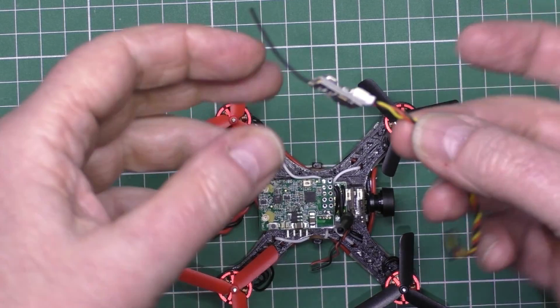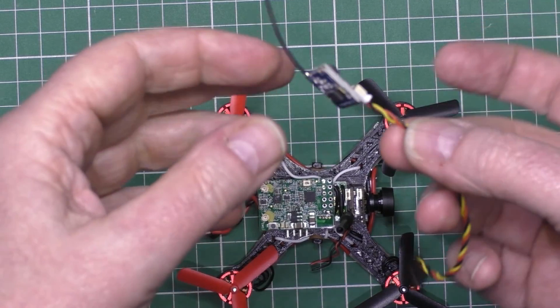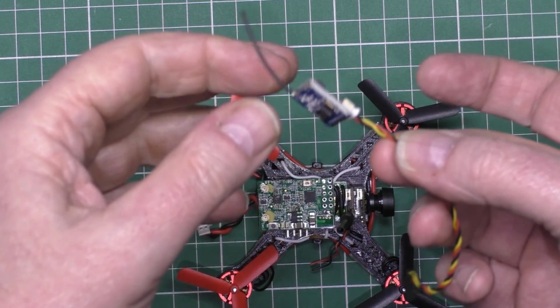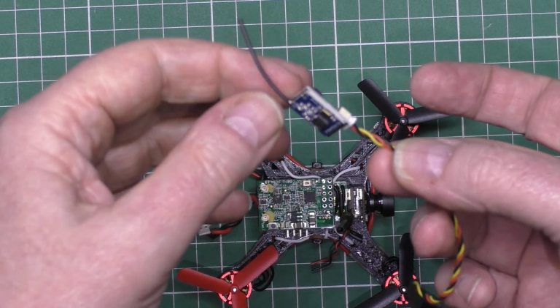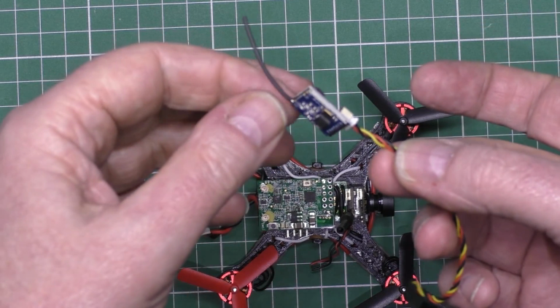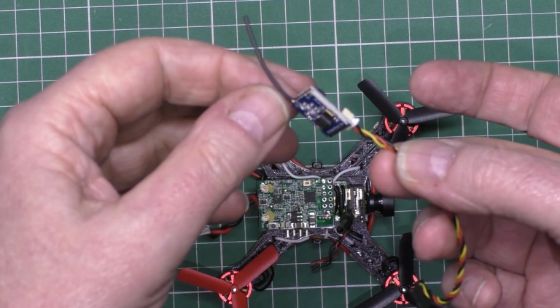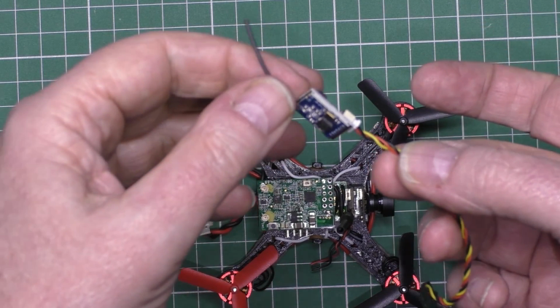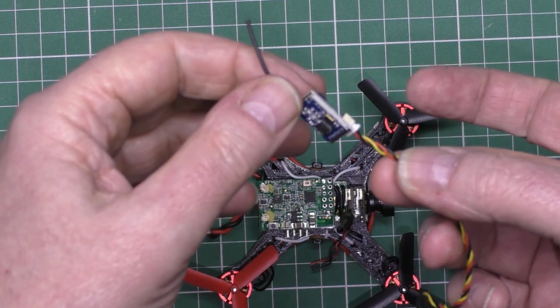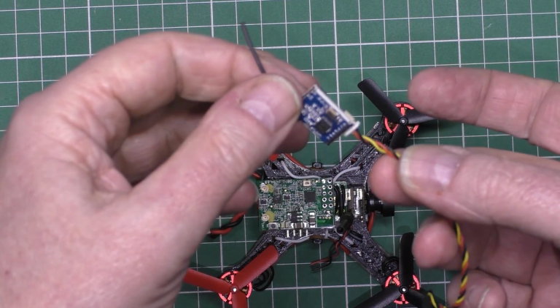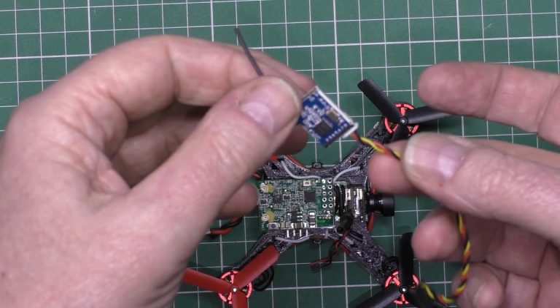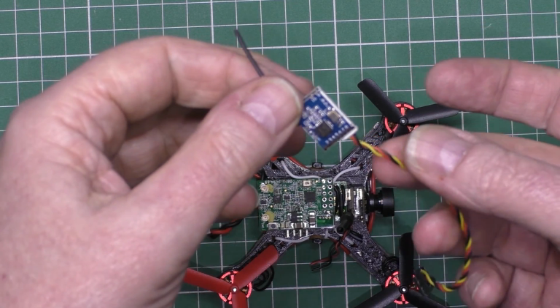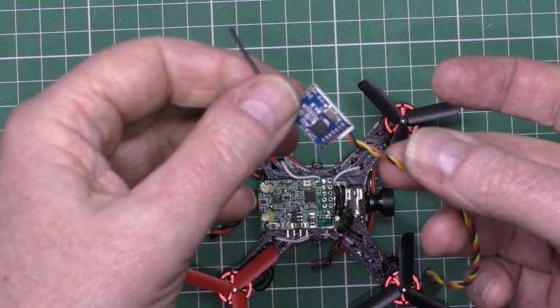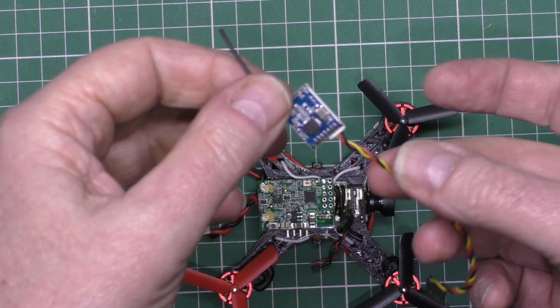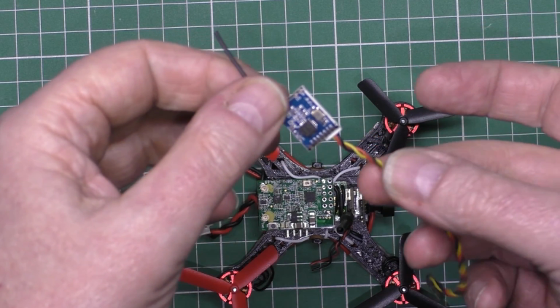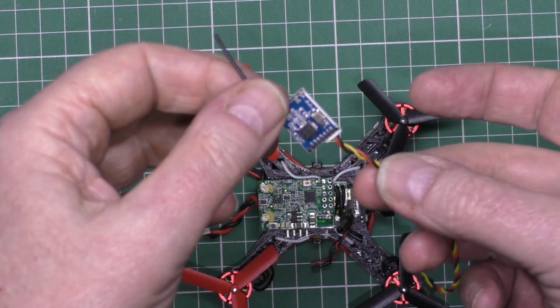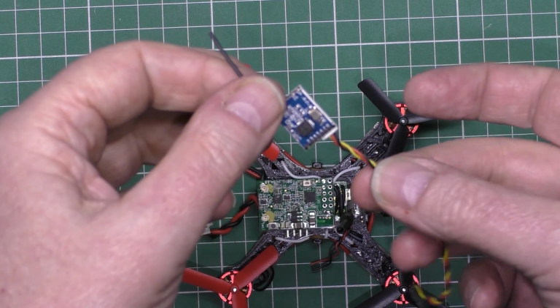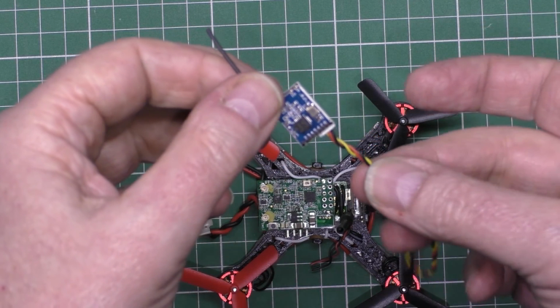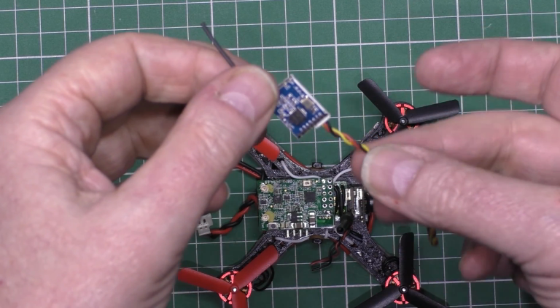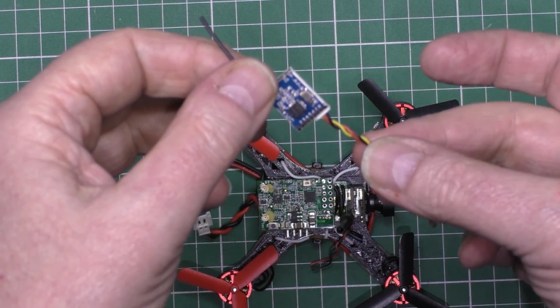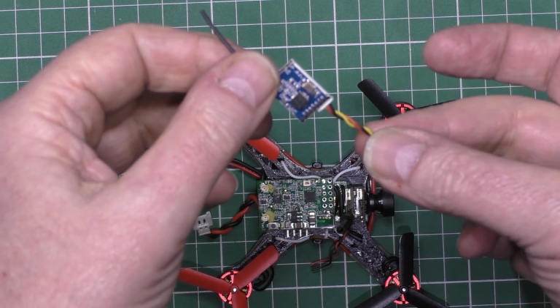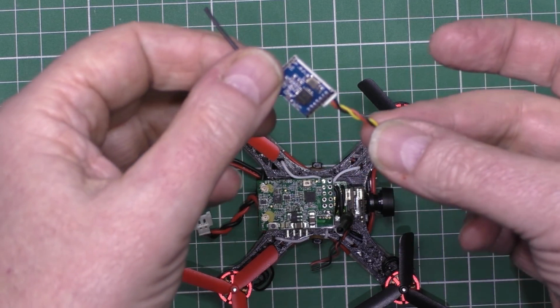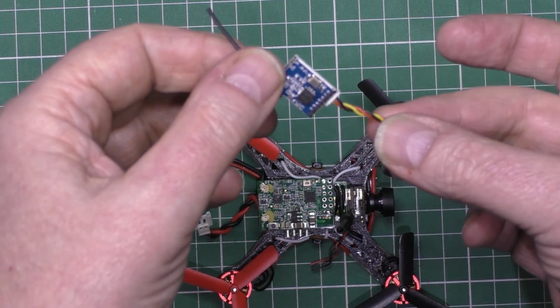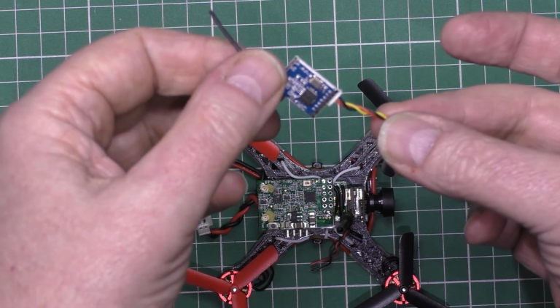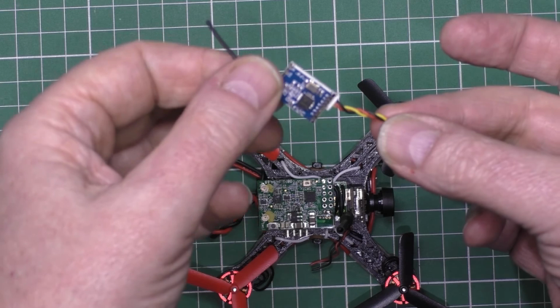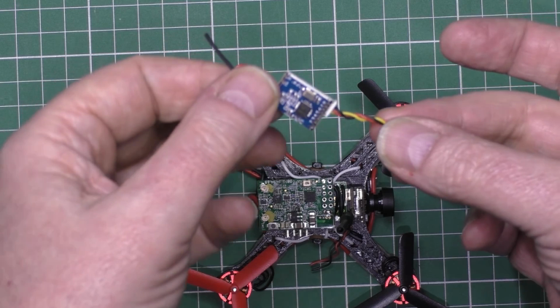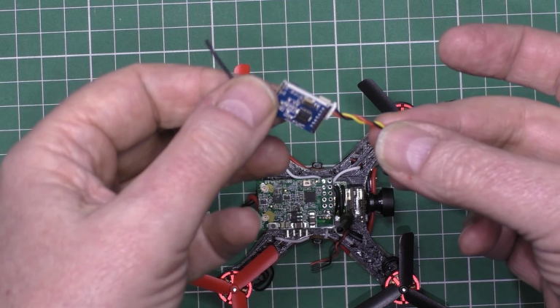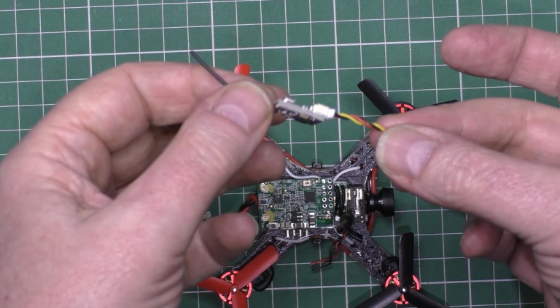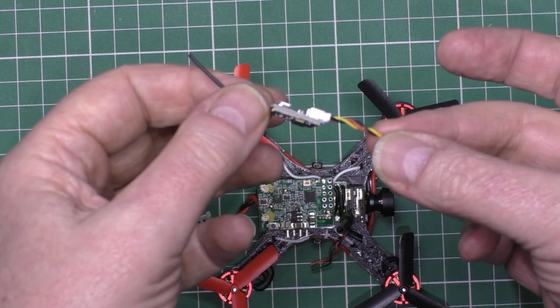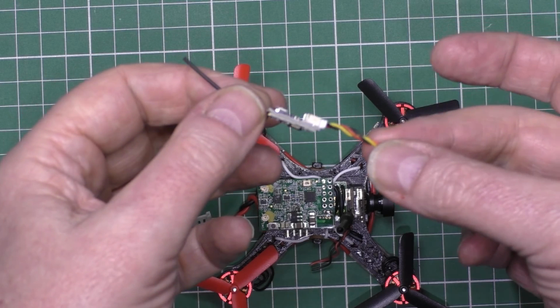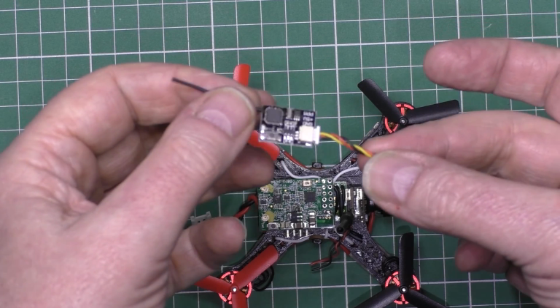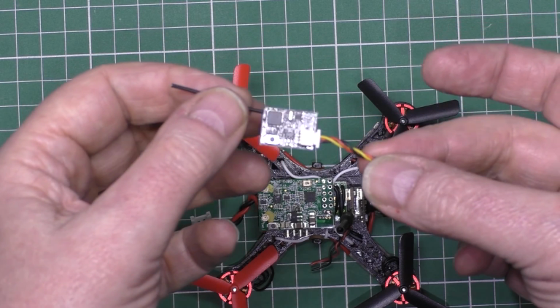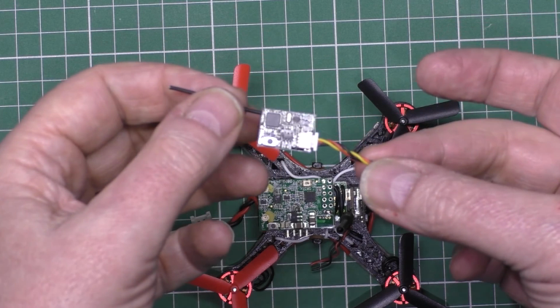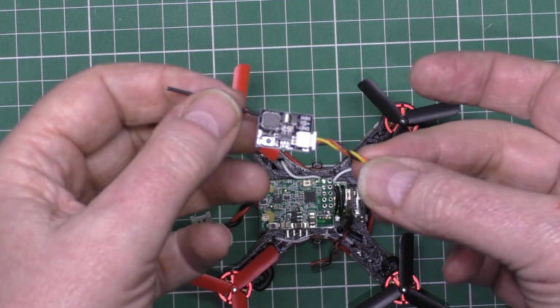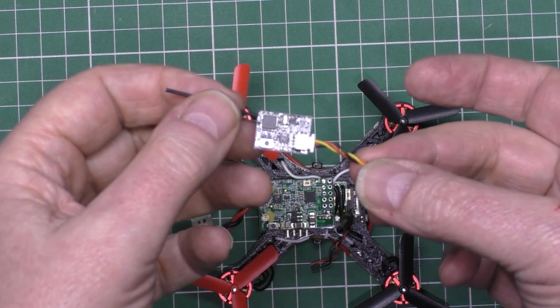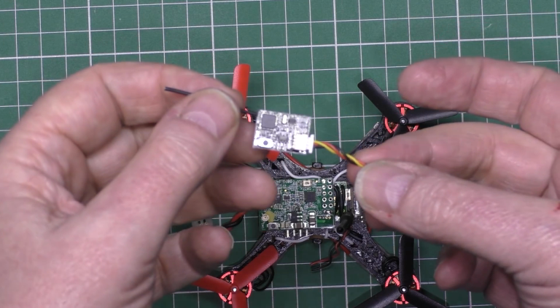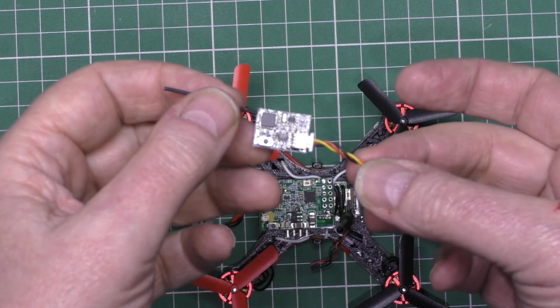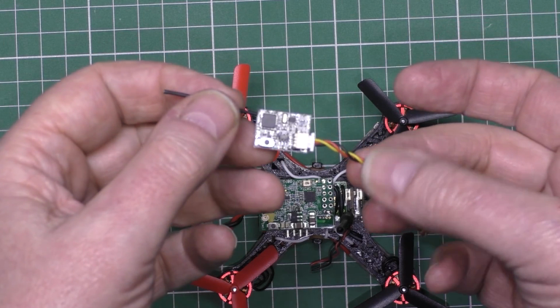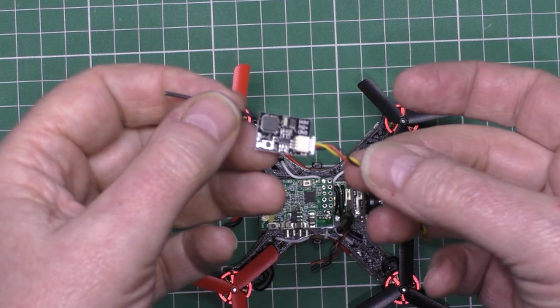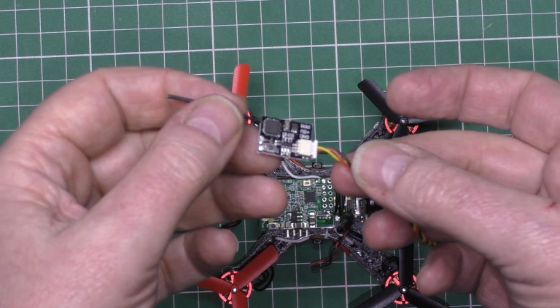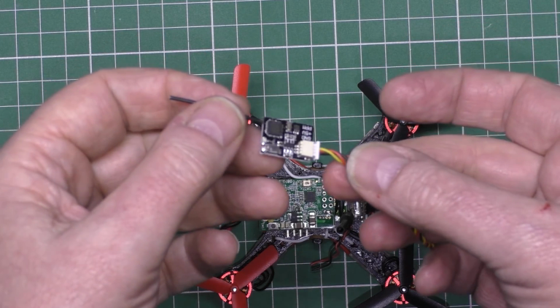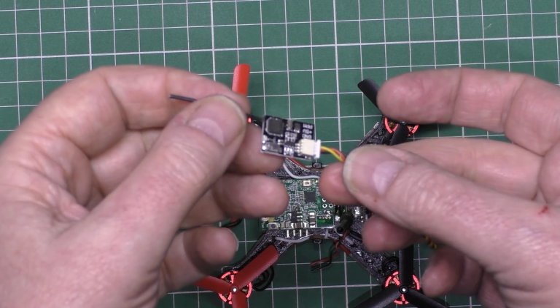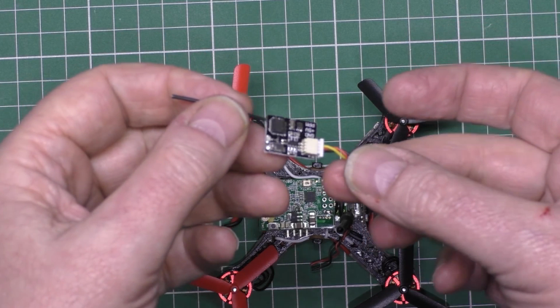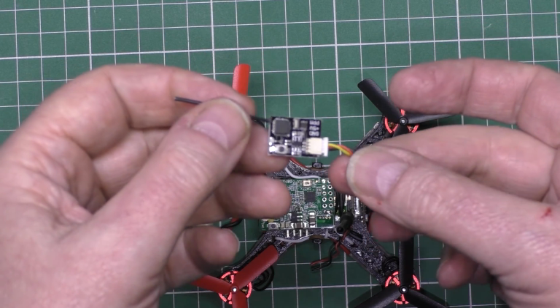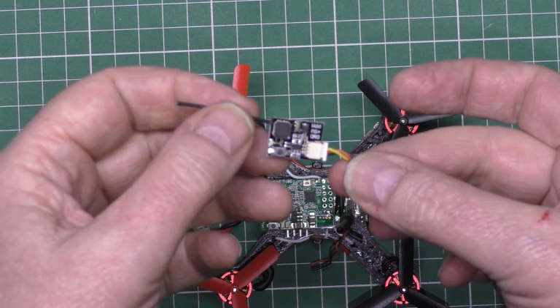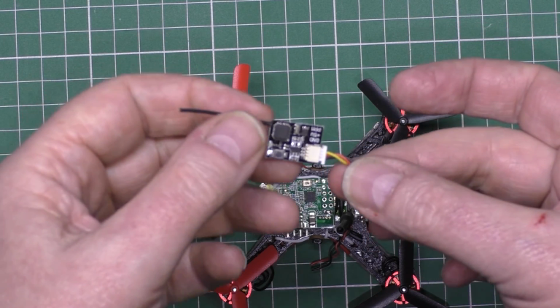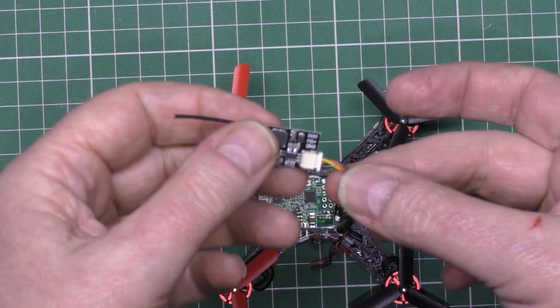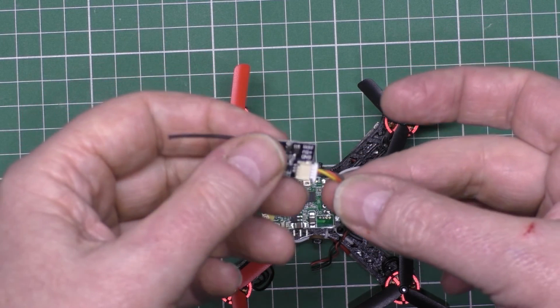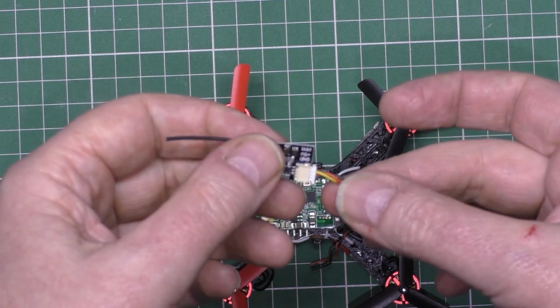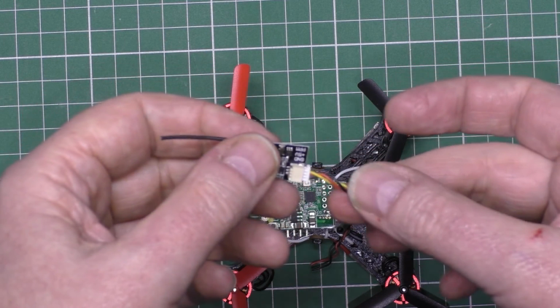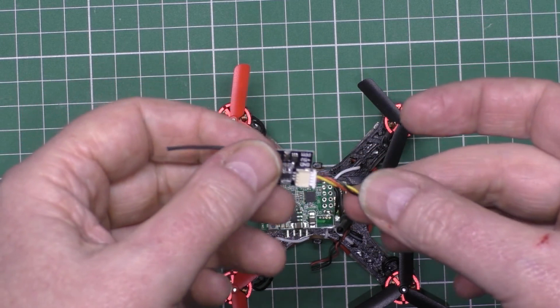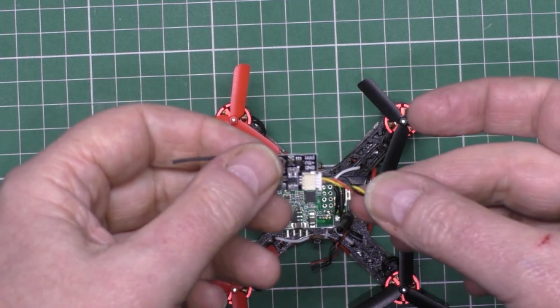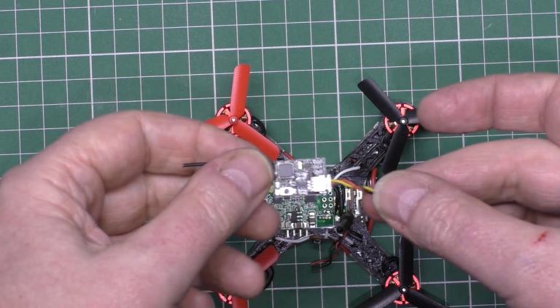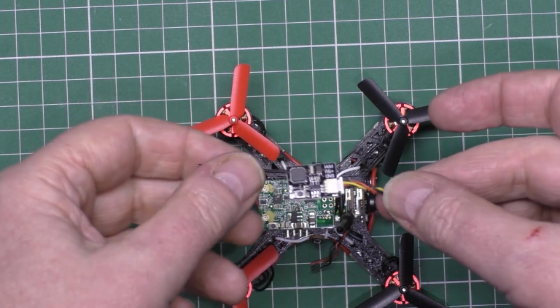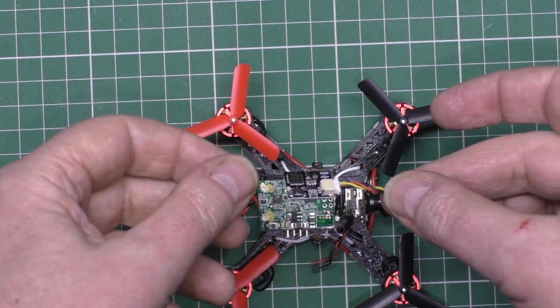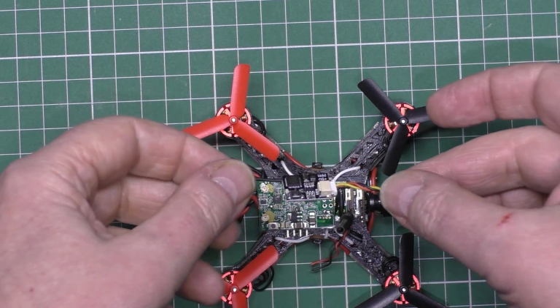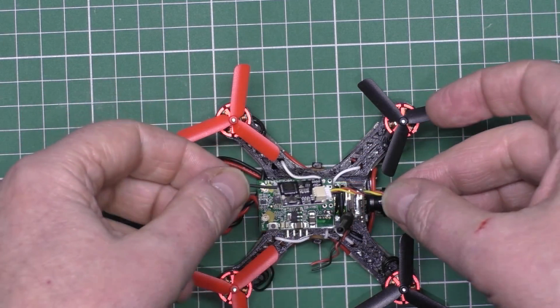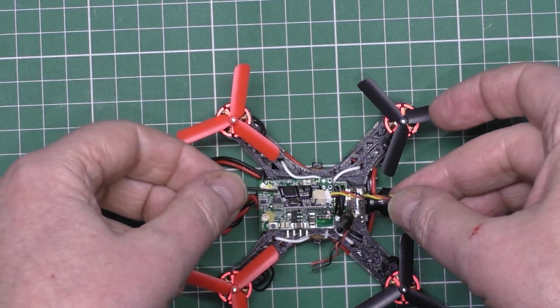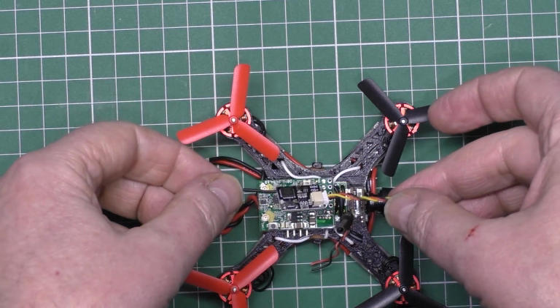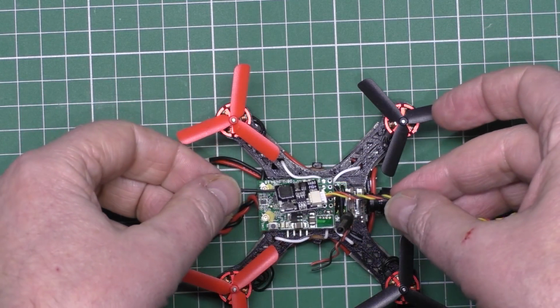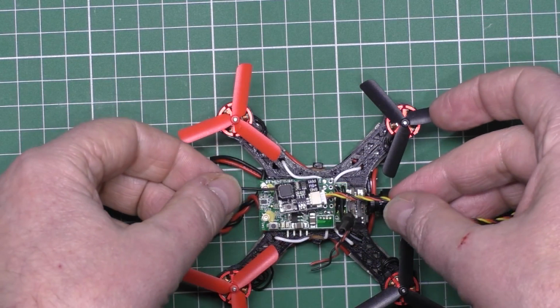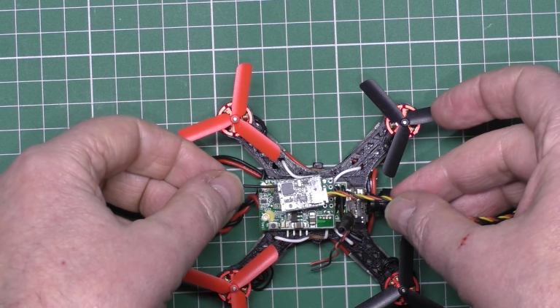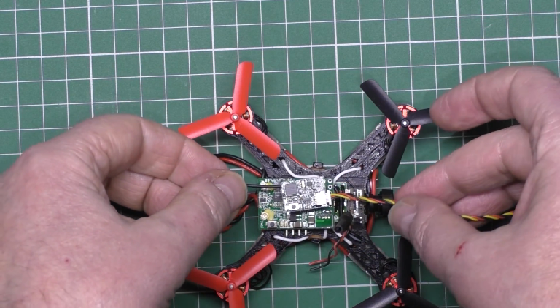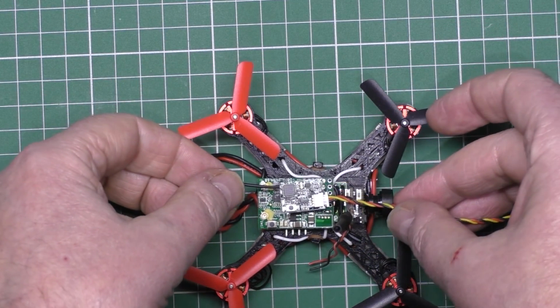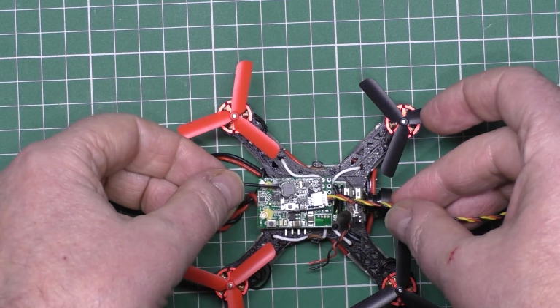Now, I've already bound it, and it actually works on 1S battery, no problem. So I'm going to fit it there.